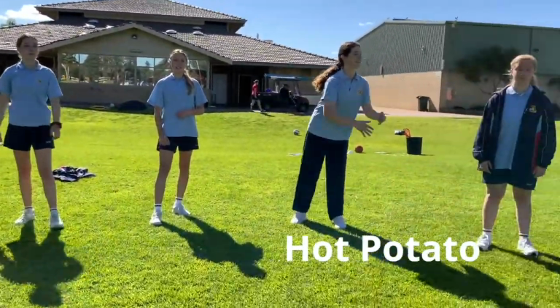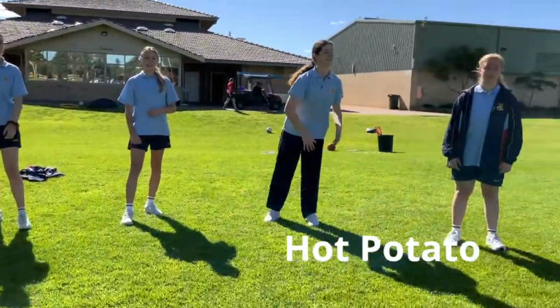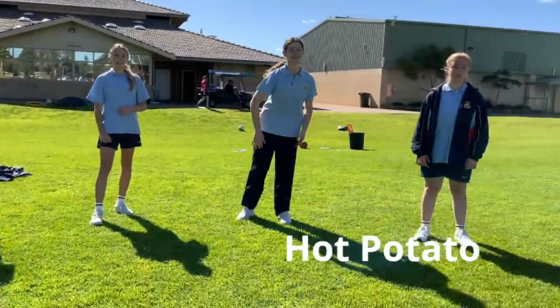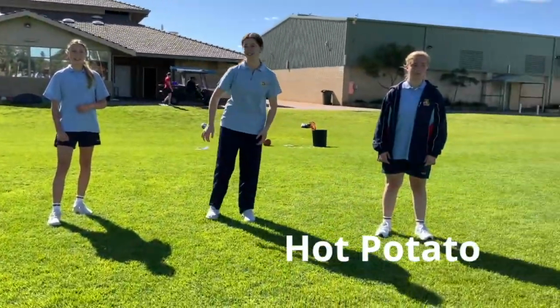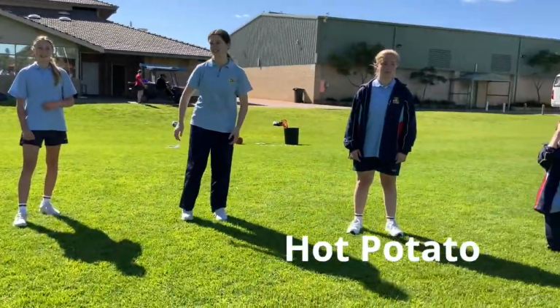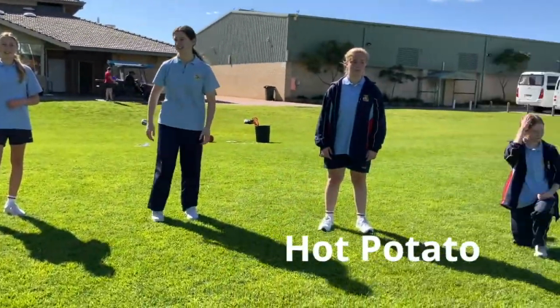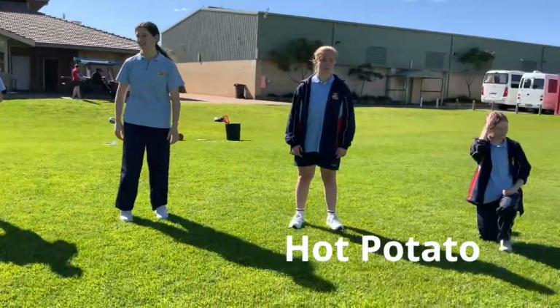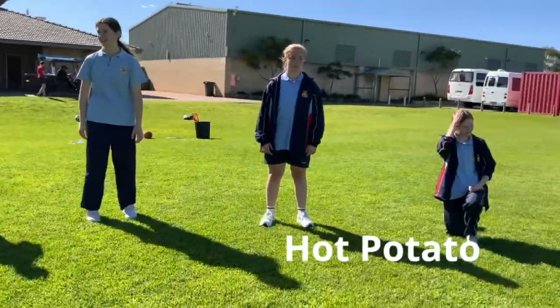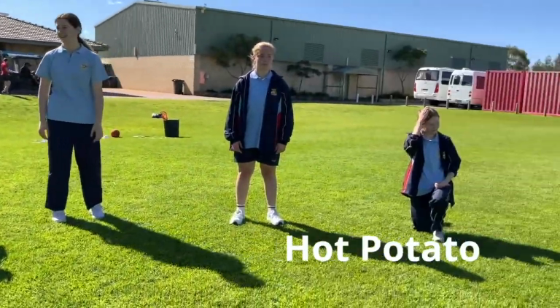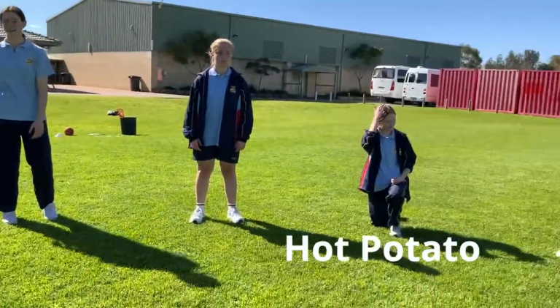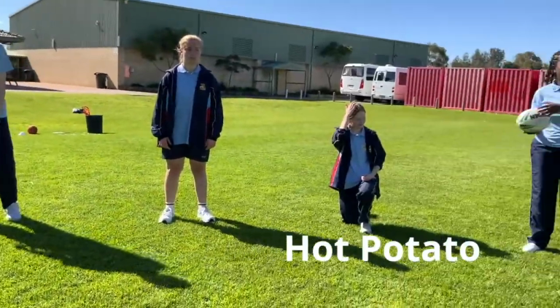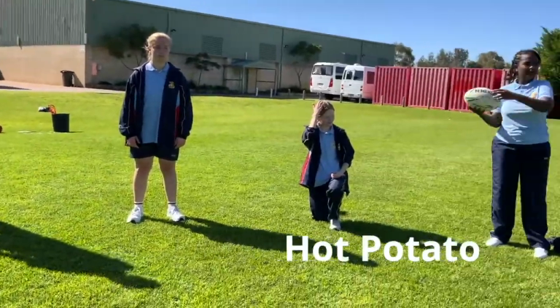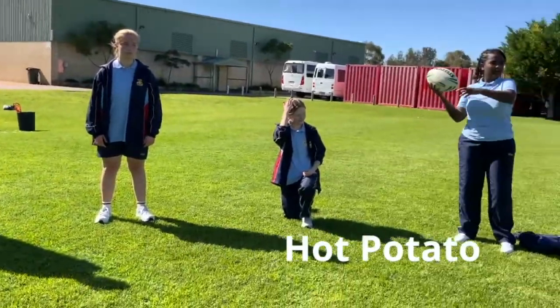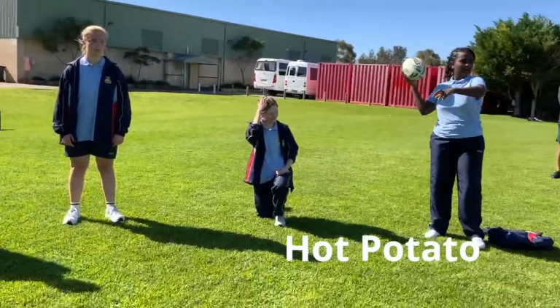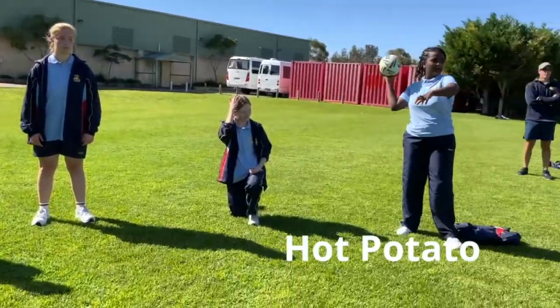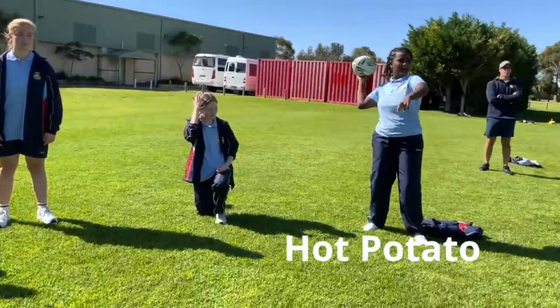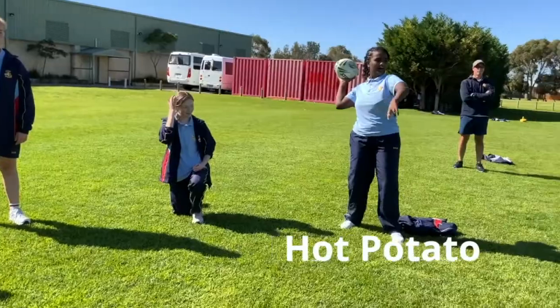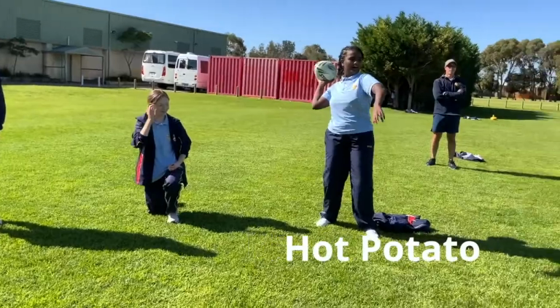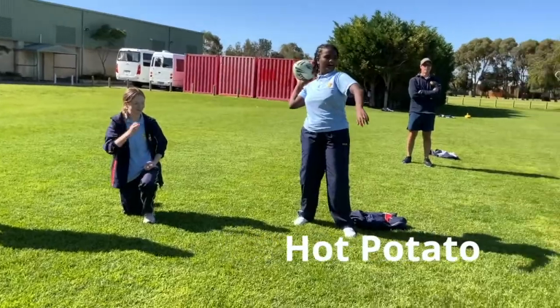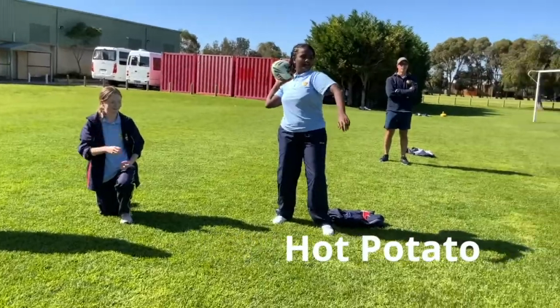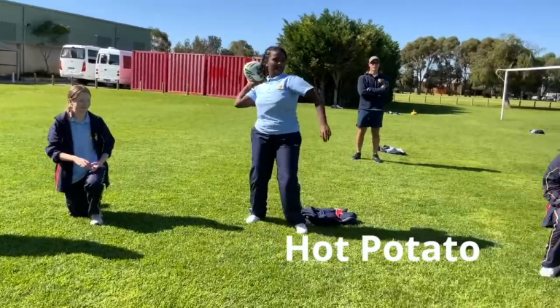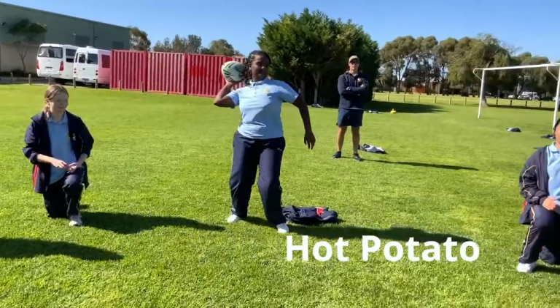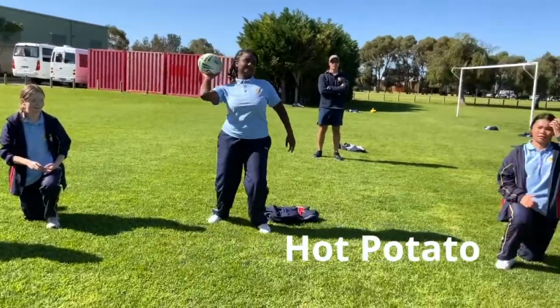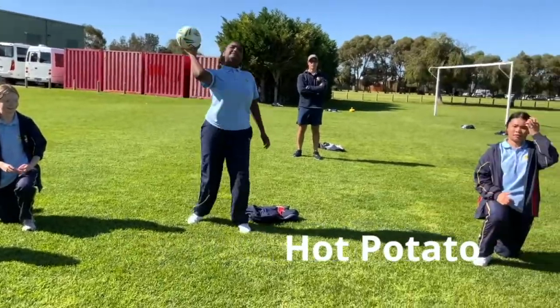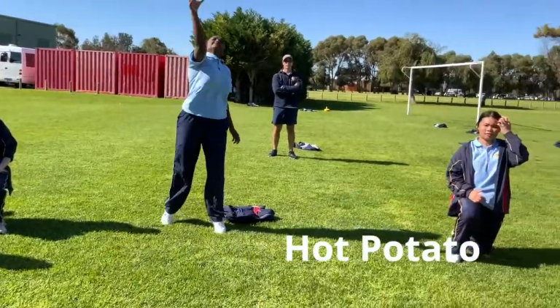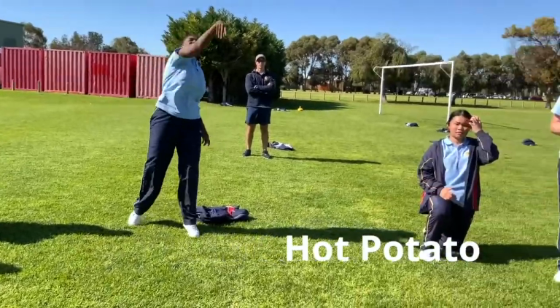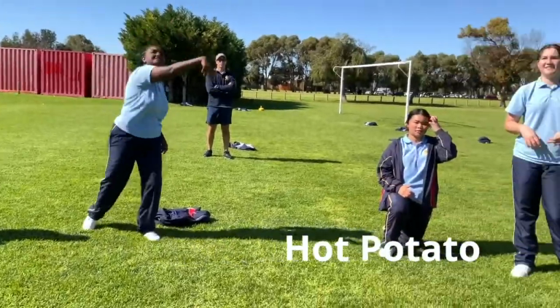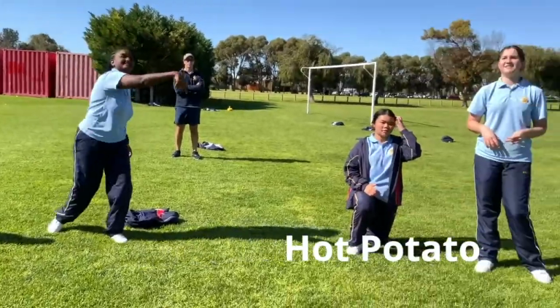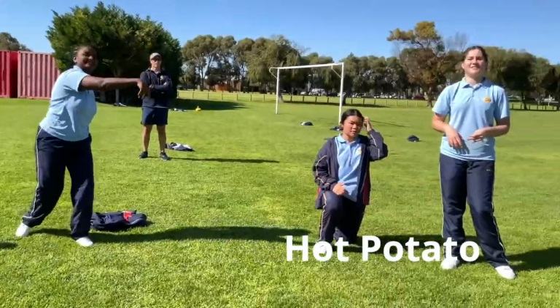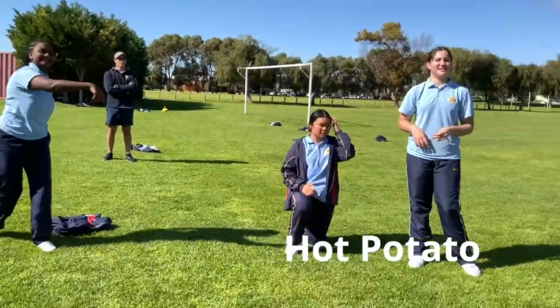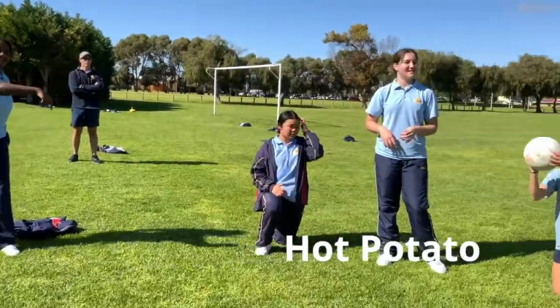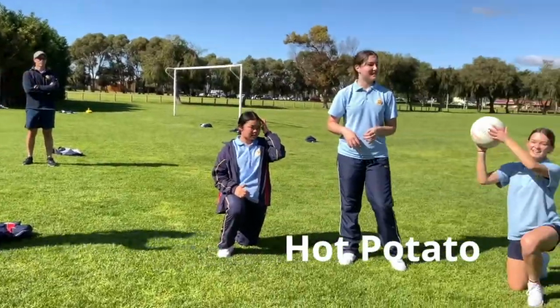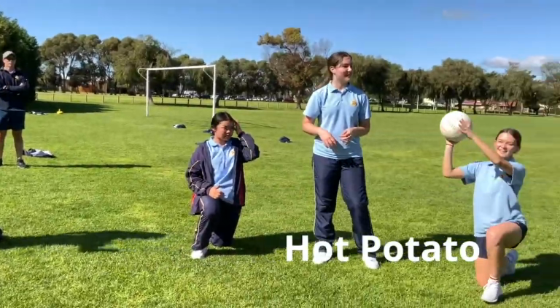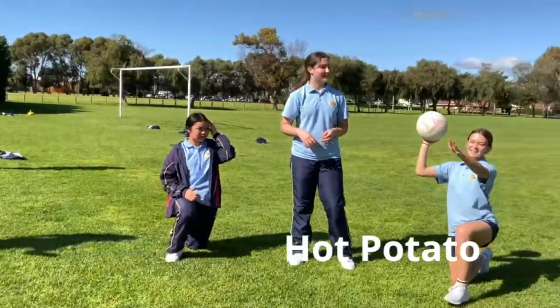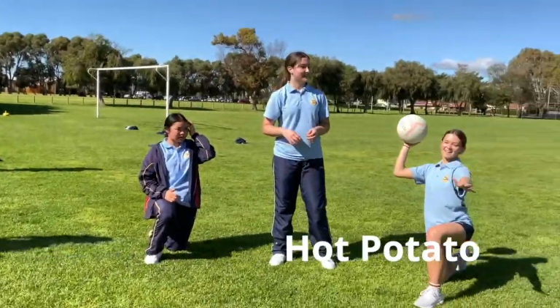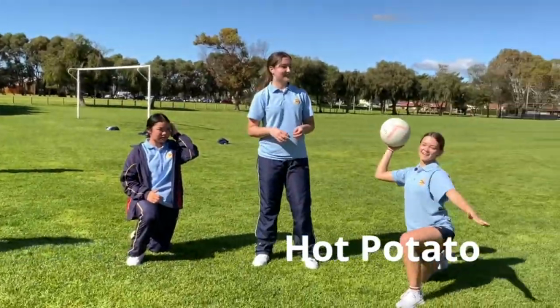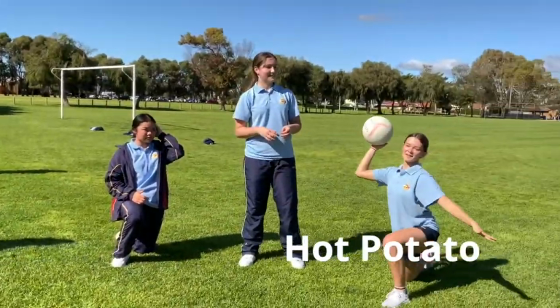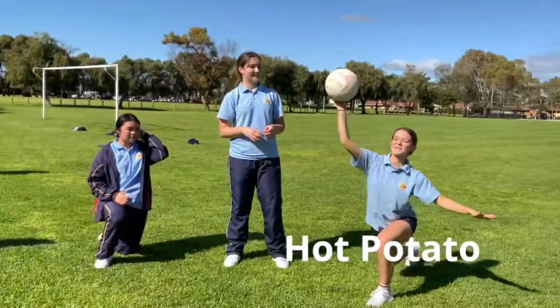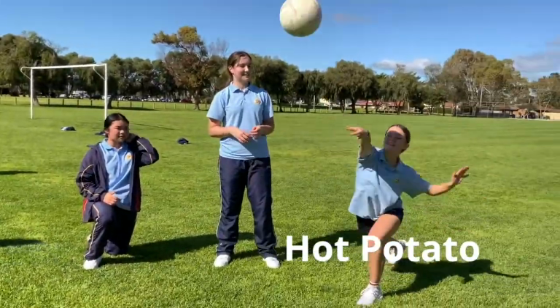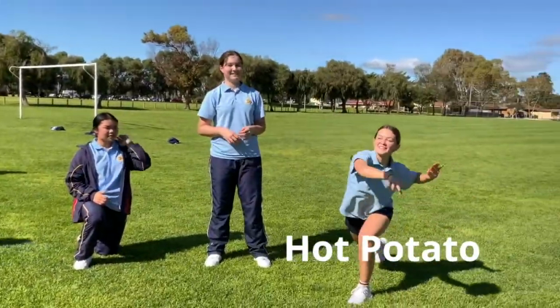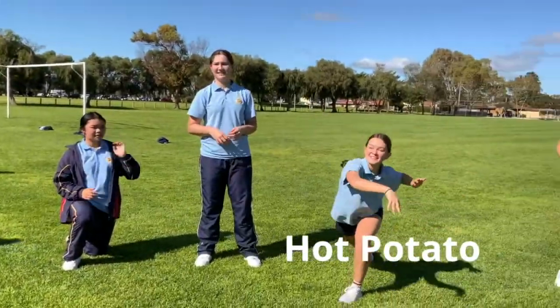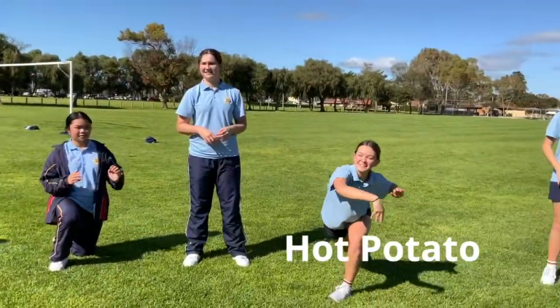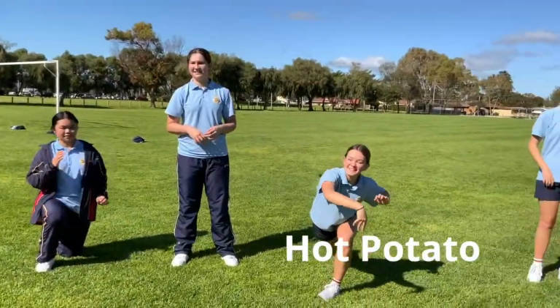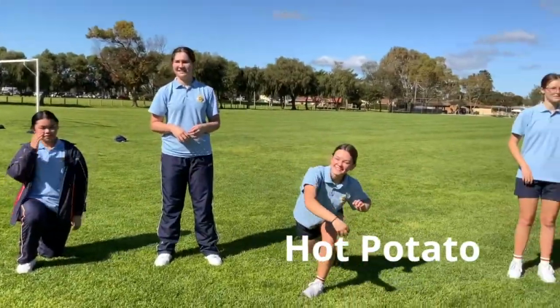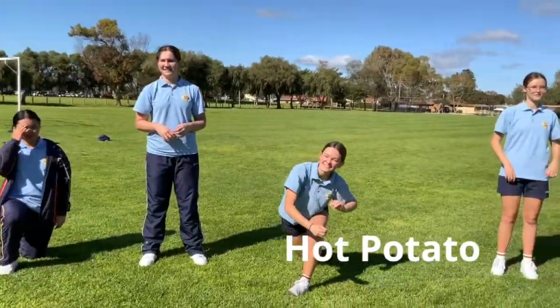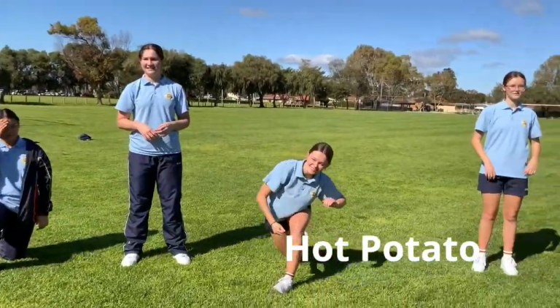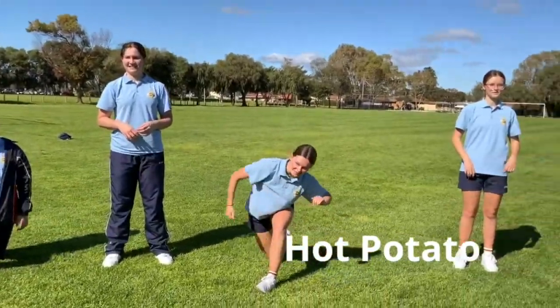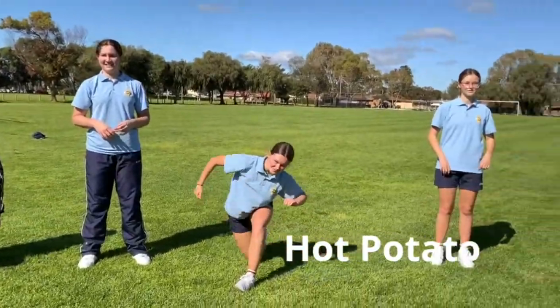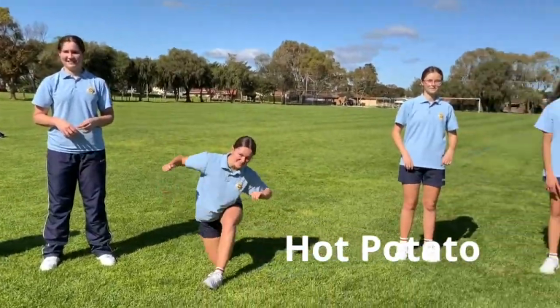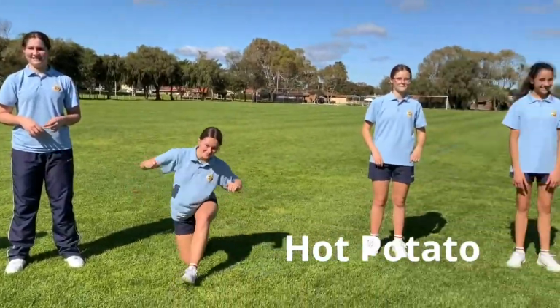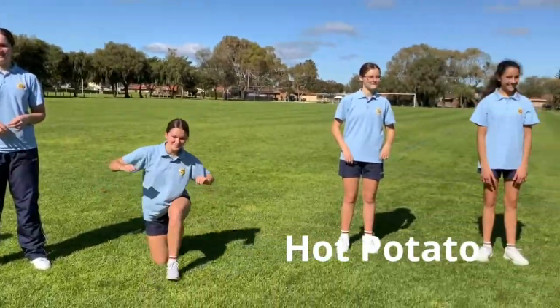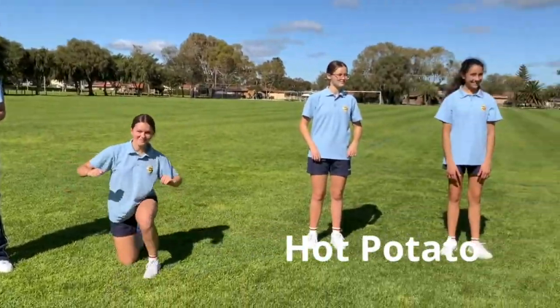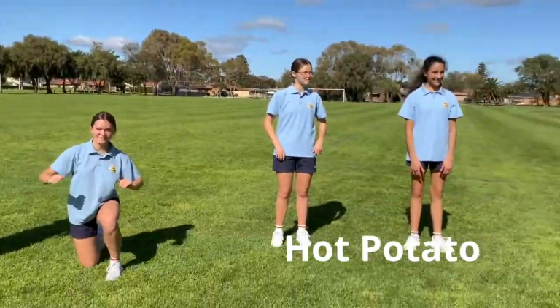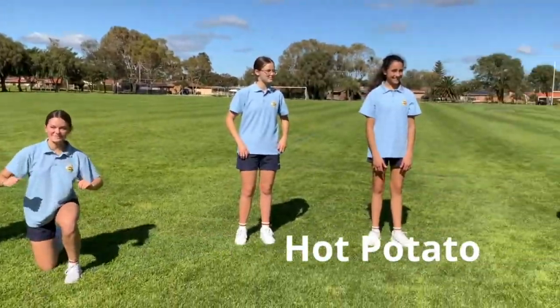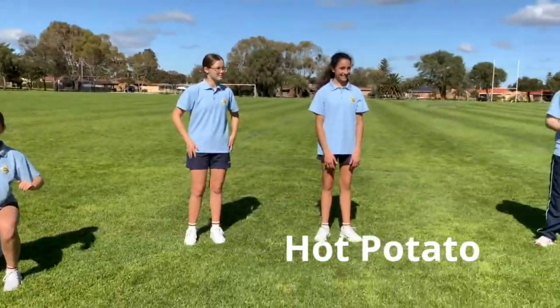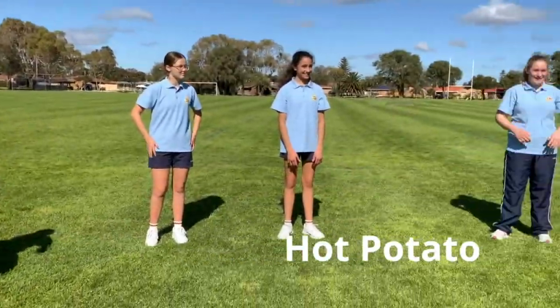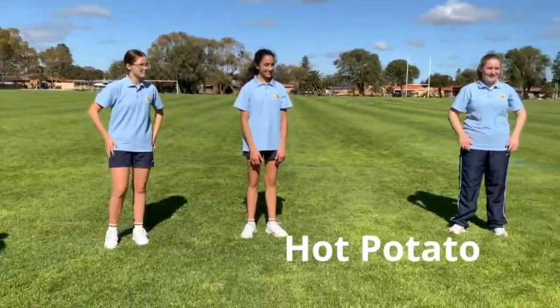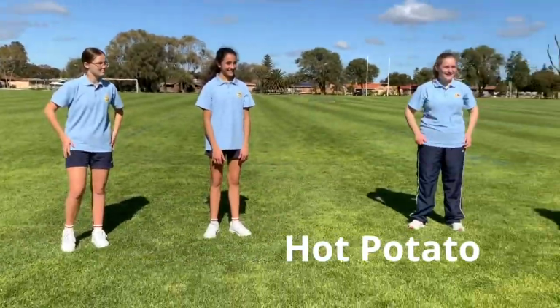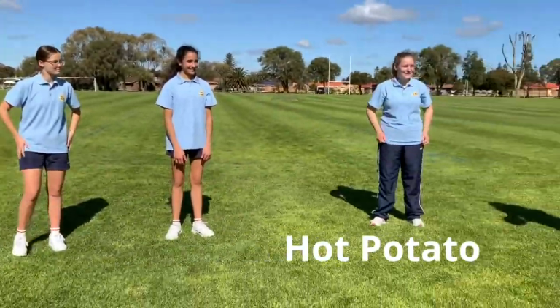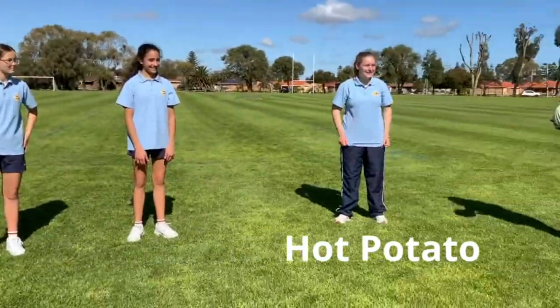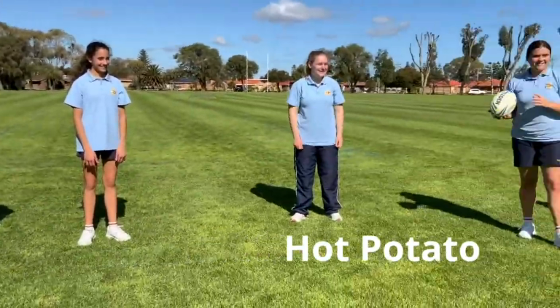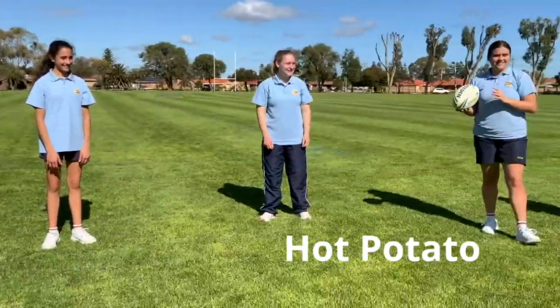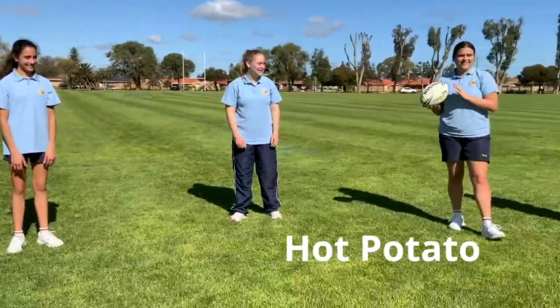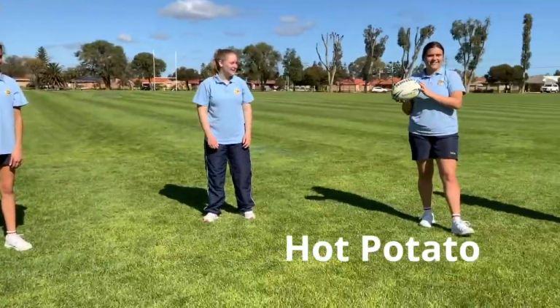An incorrect pass or dropped ball means that person puts a knee to the ground. Two knees, elbow, elbow — out of the game.